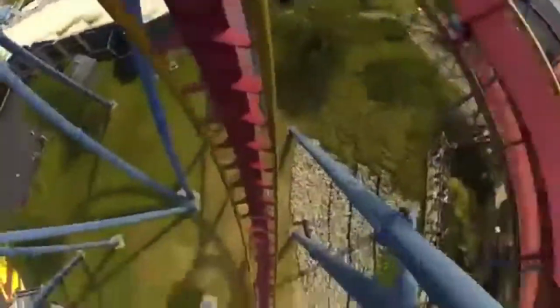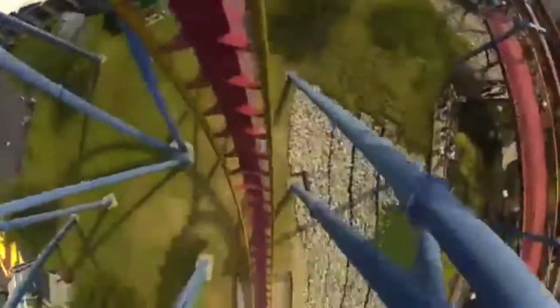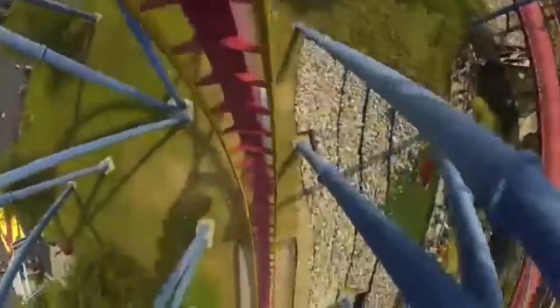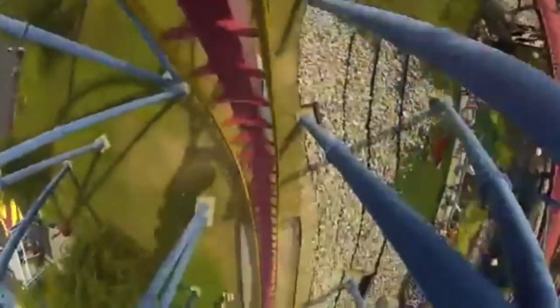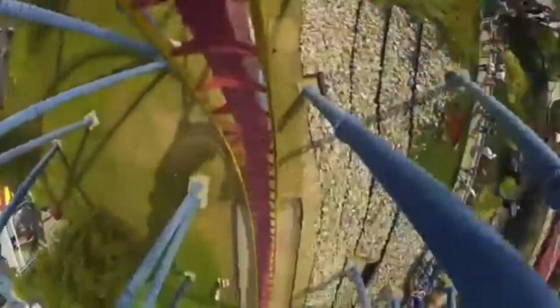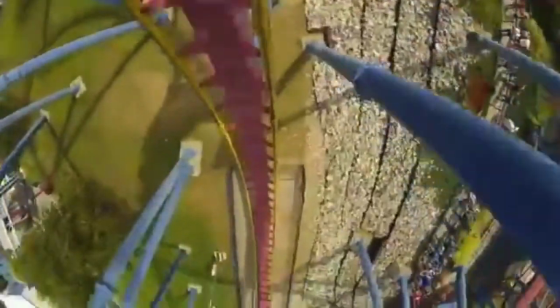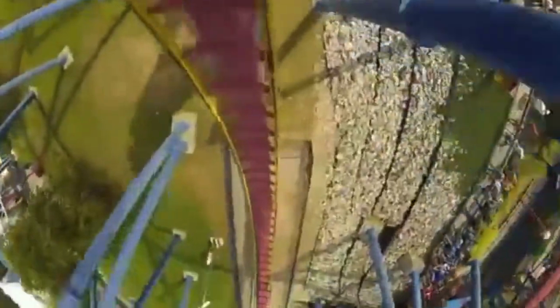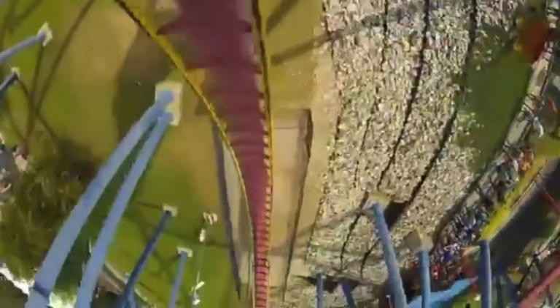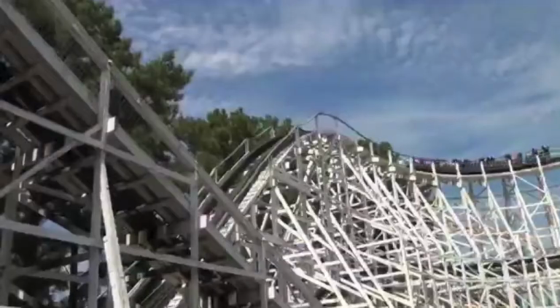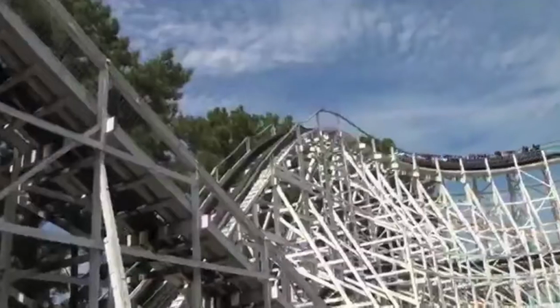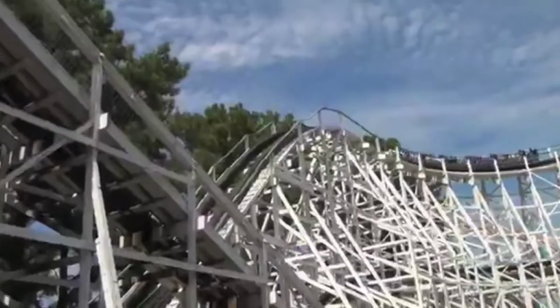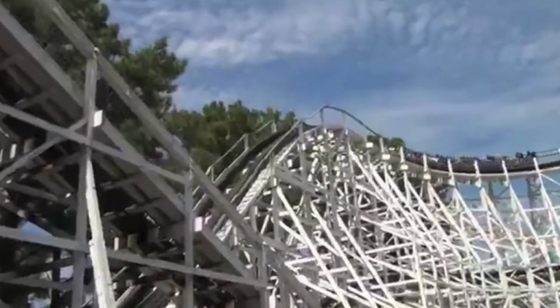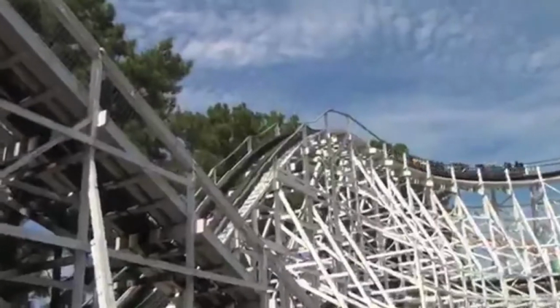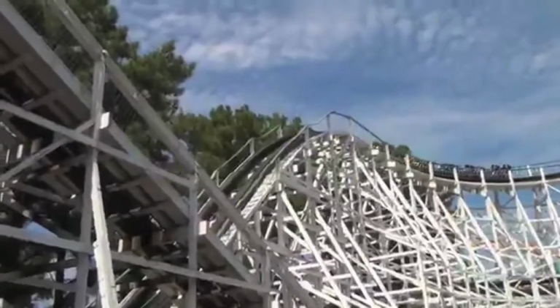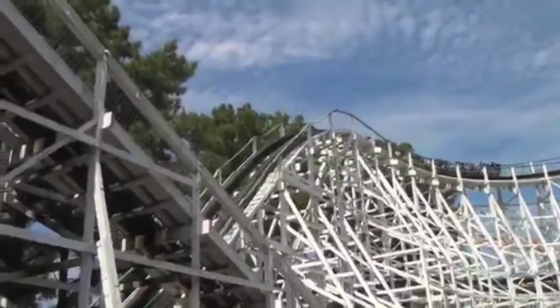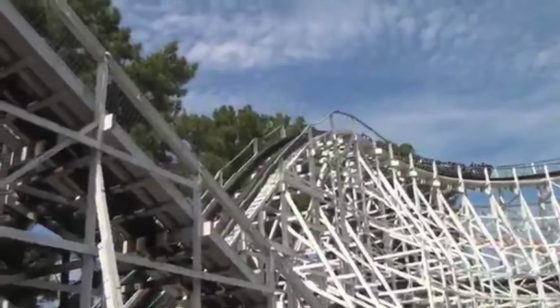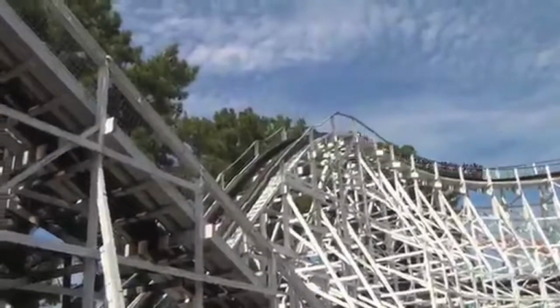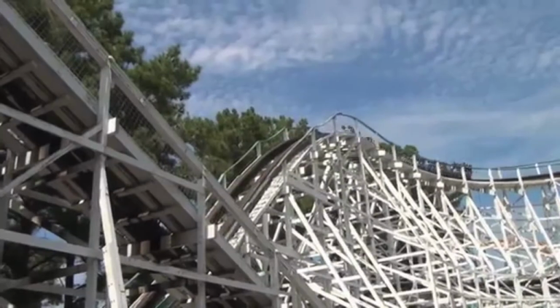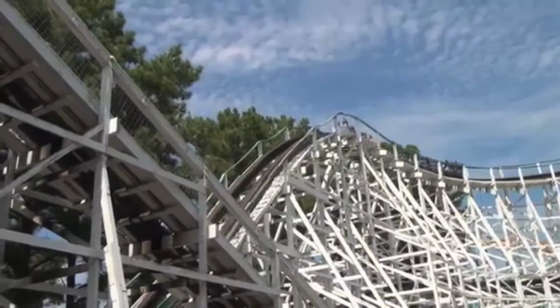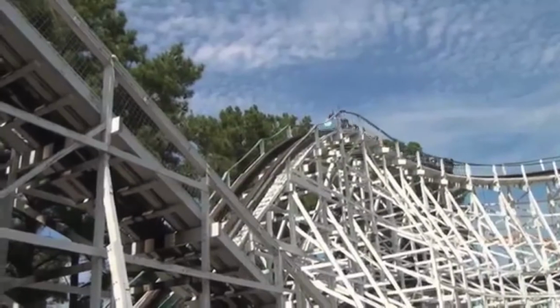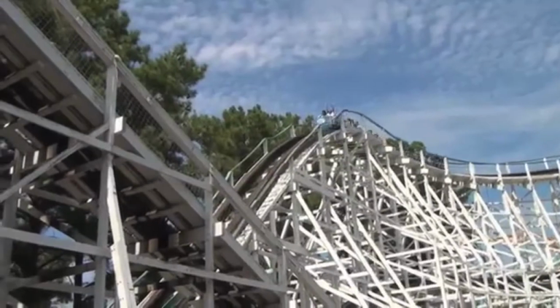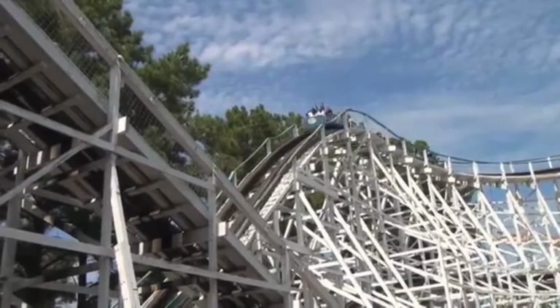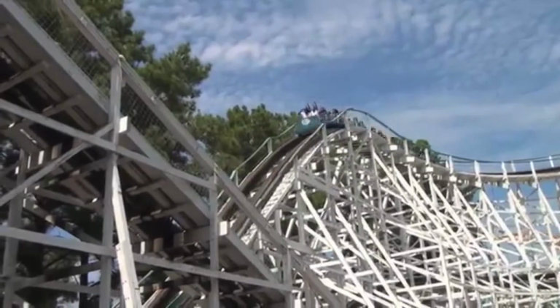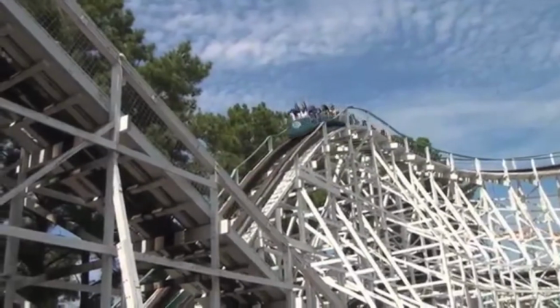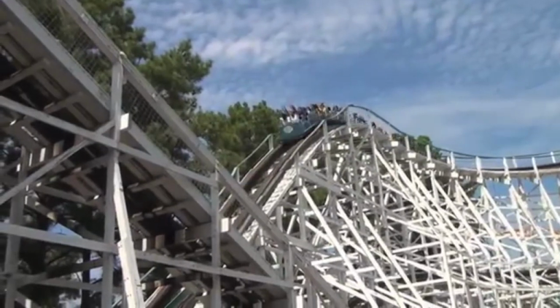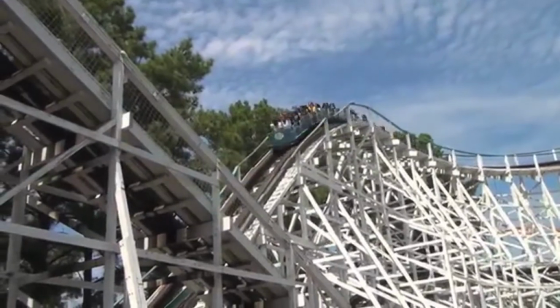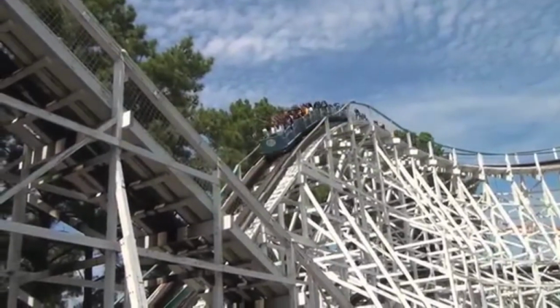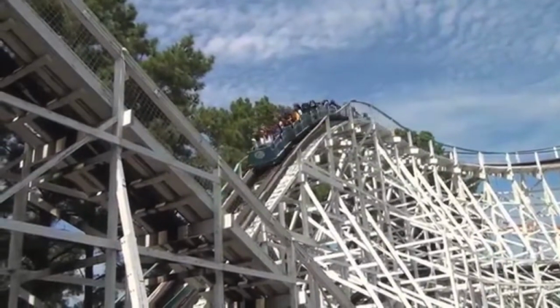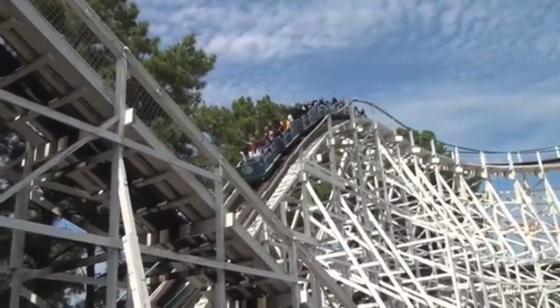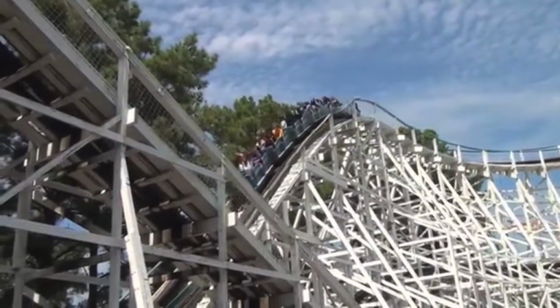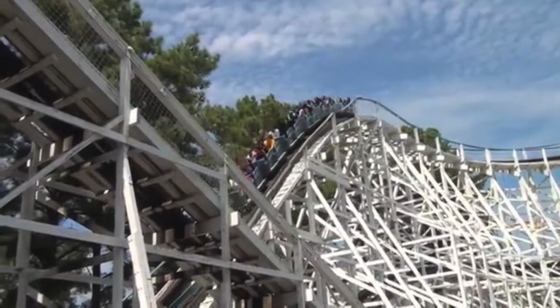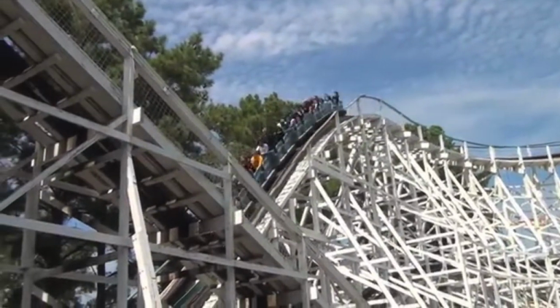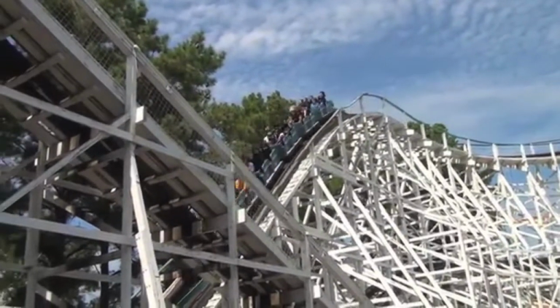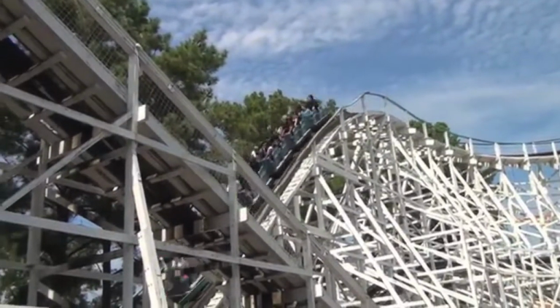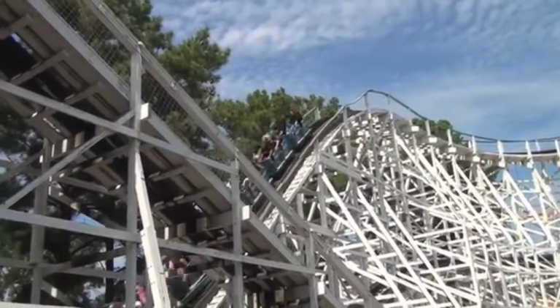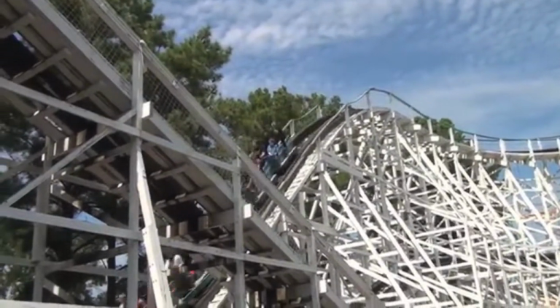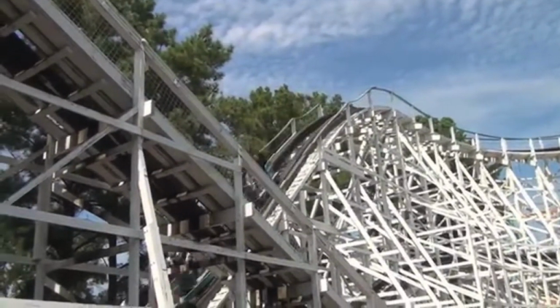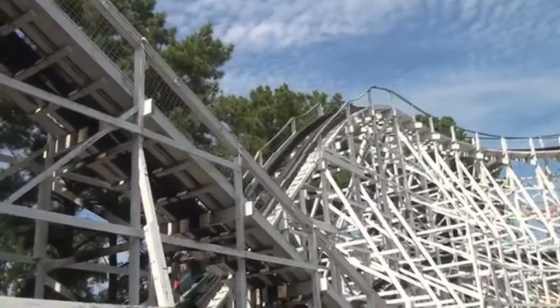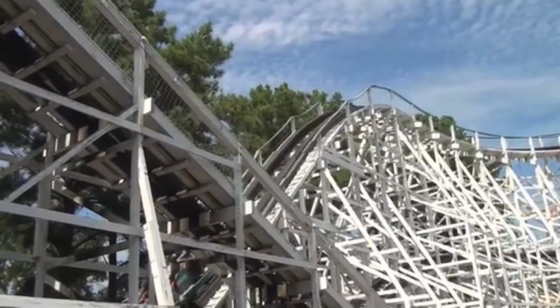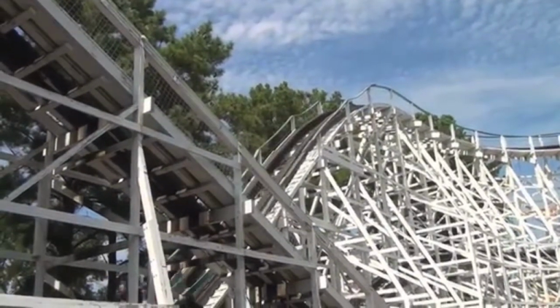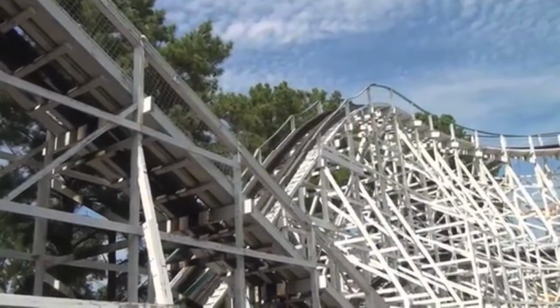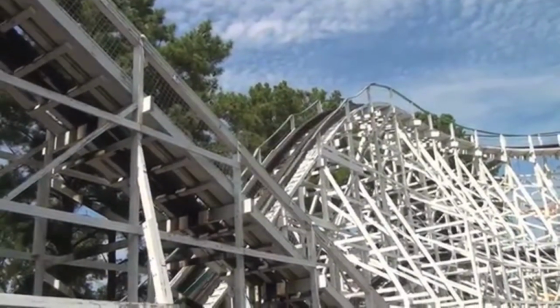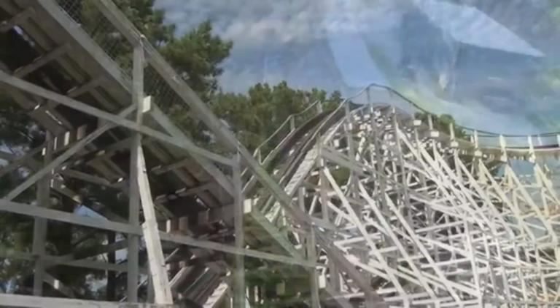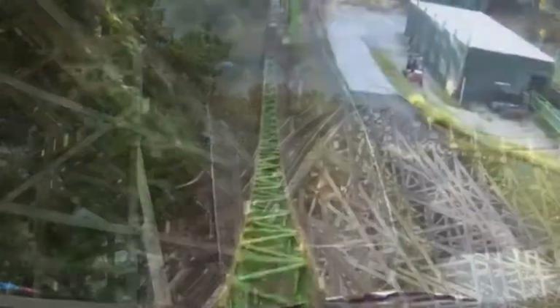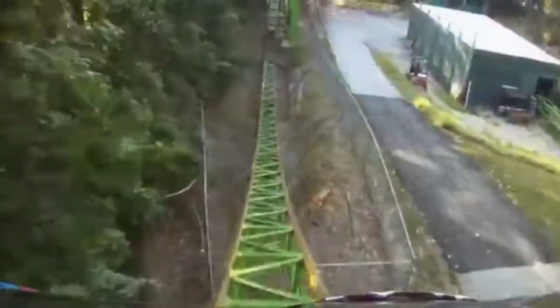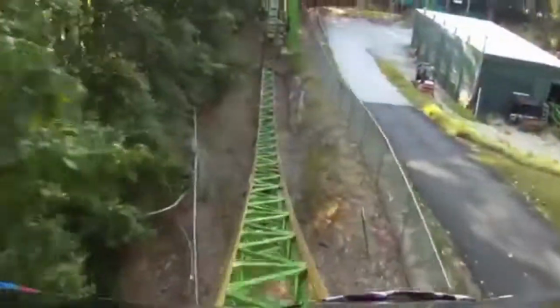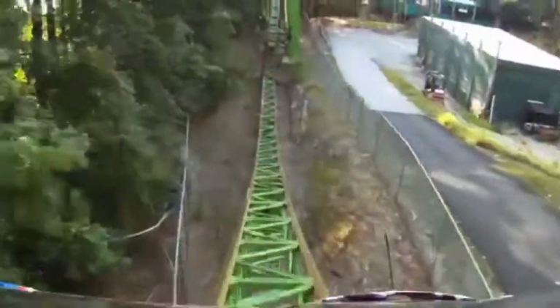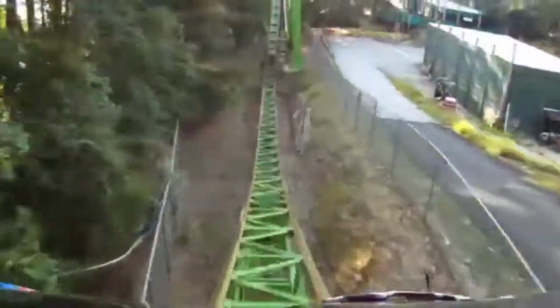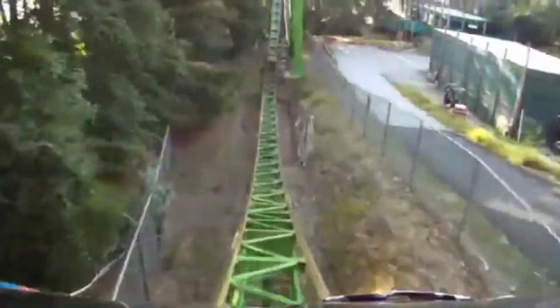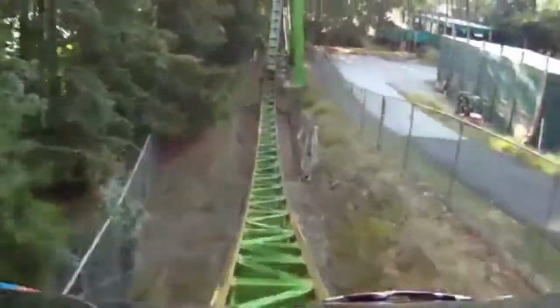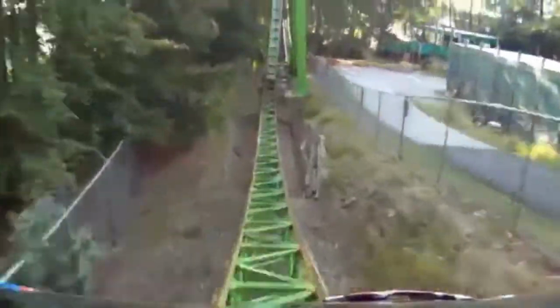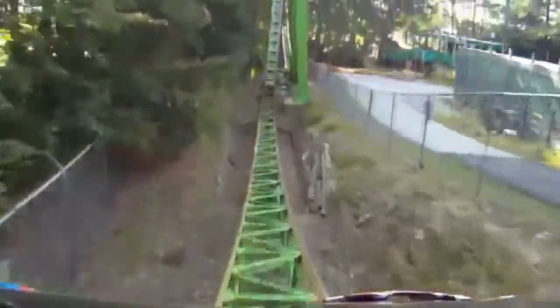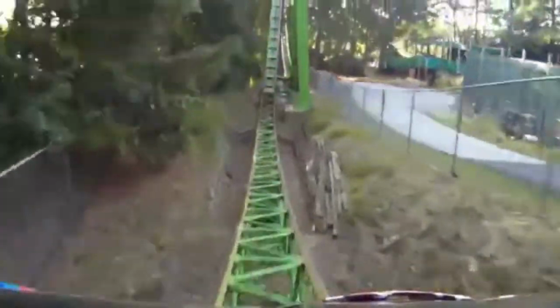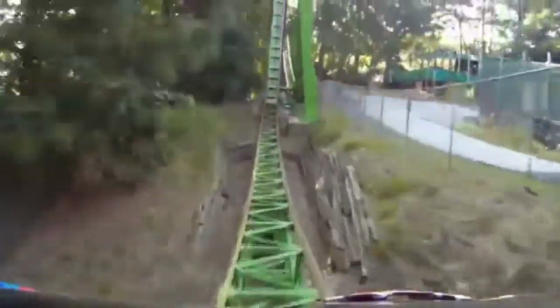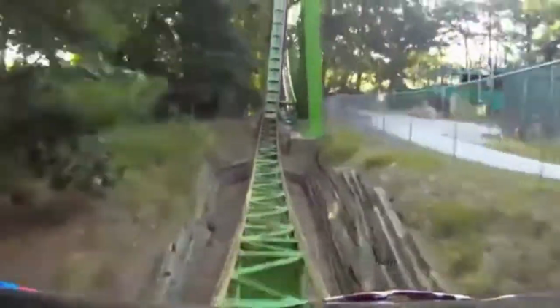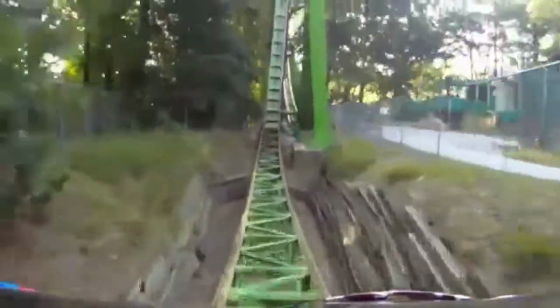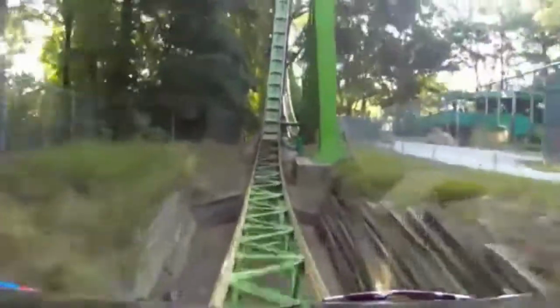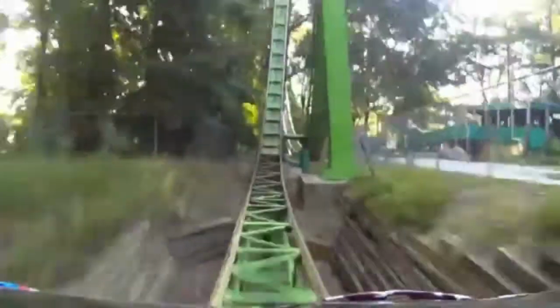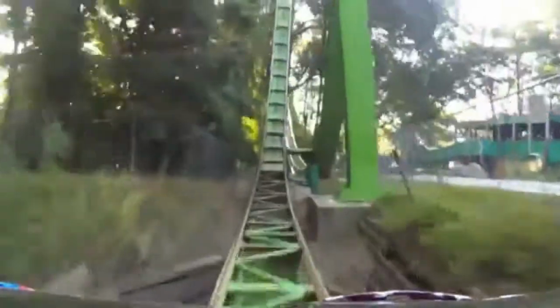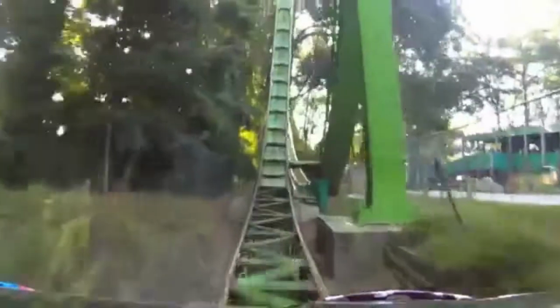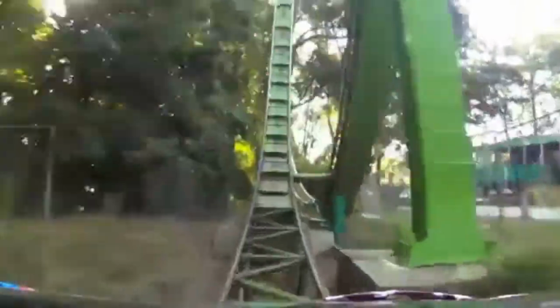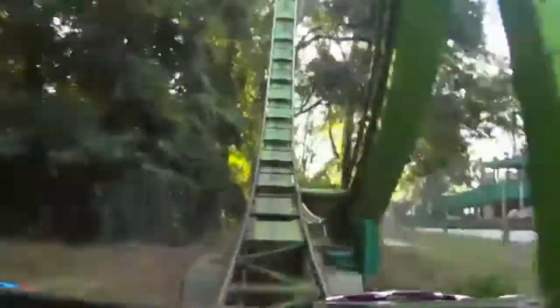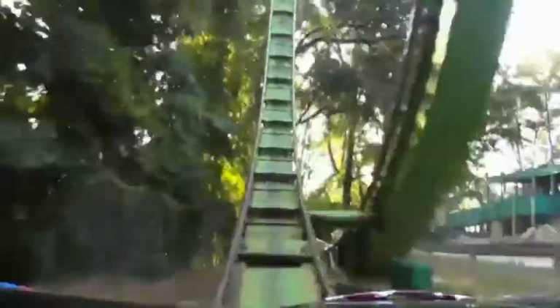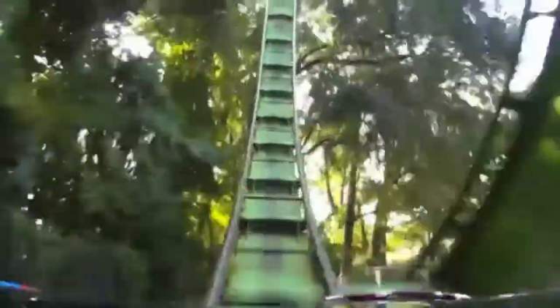Half the fun of the ride comes from feeling like you're going to fly right out of your seat. But why don't you? Let's take a closer look.